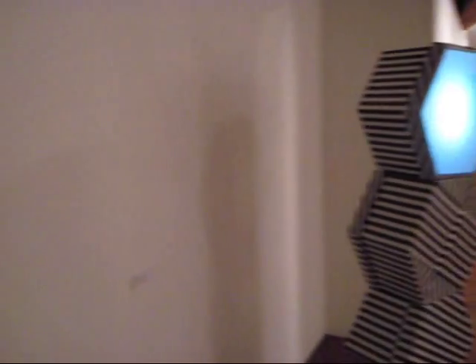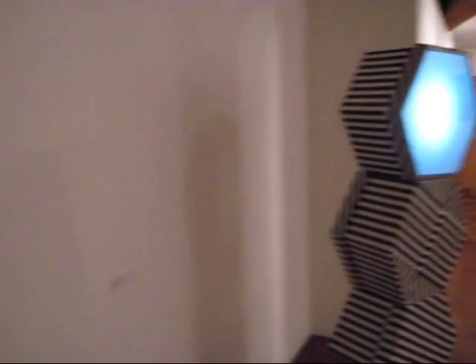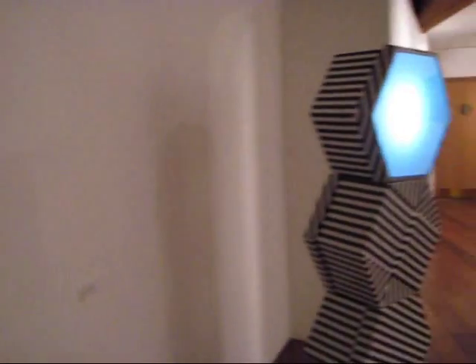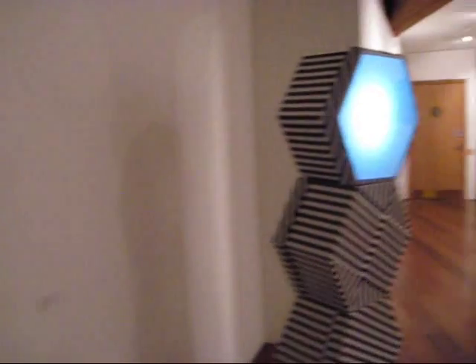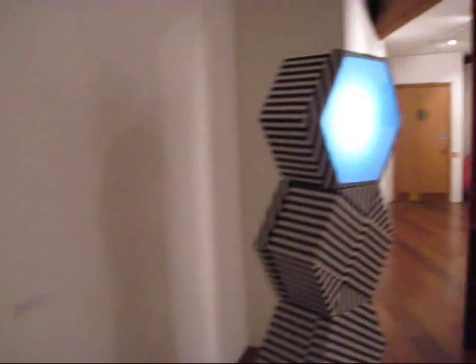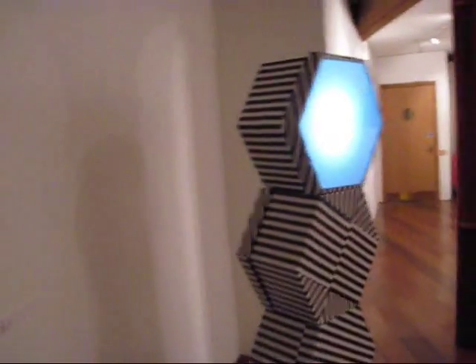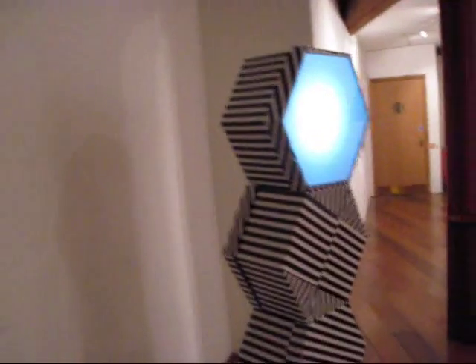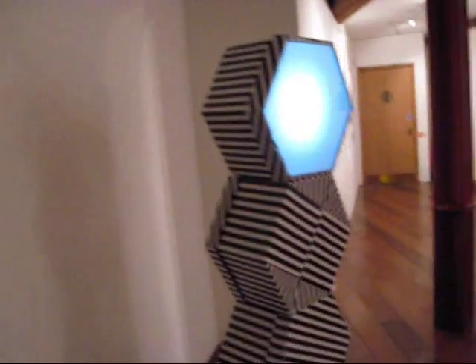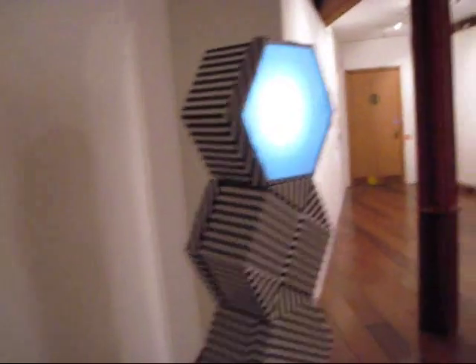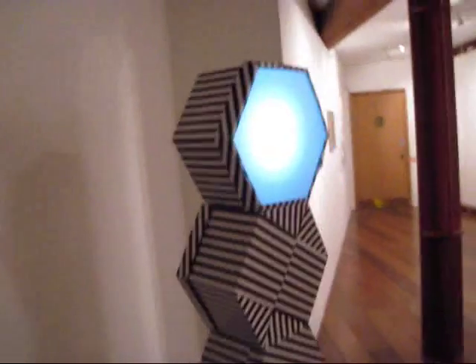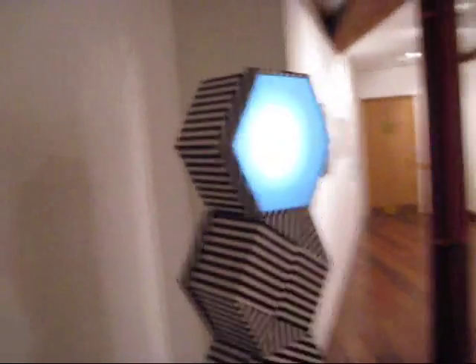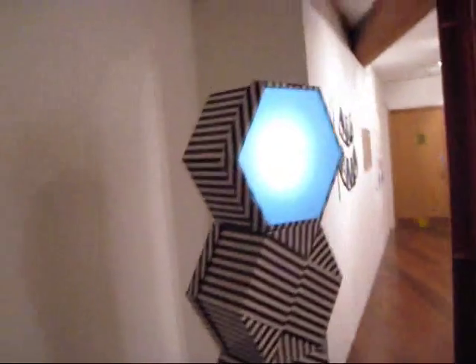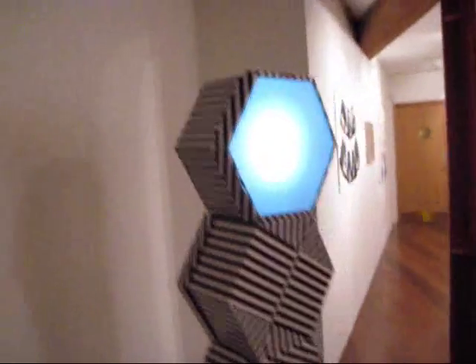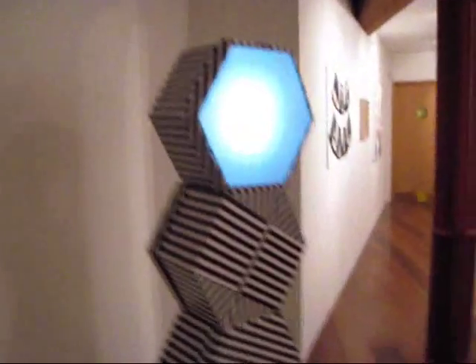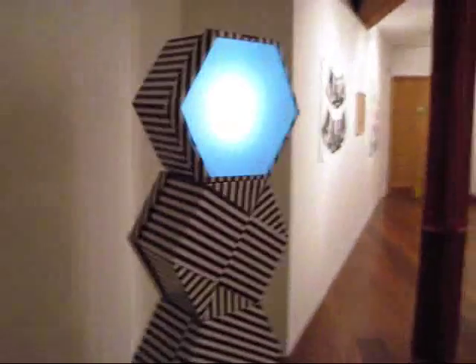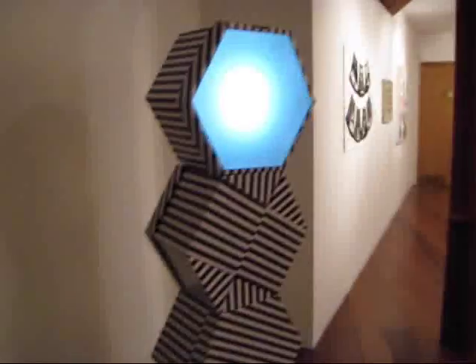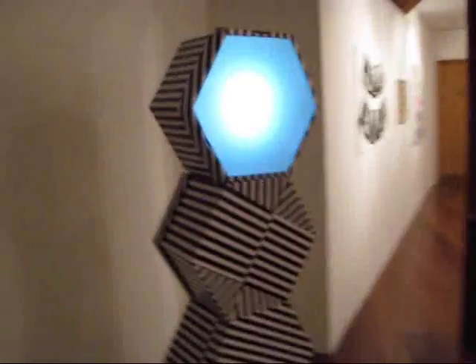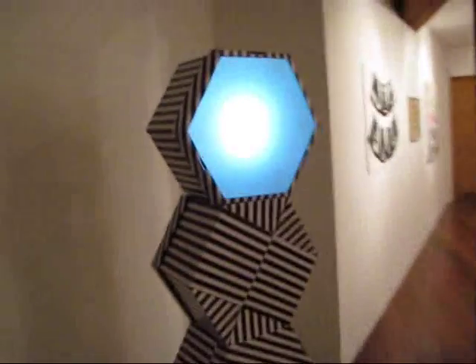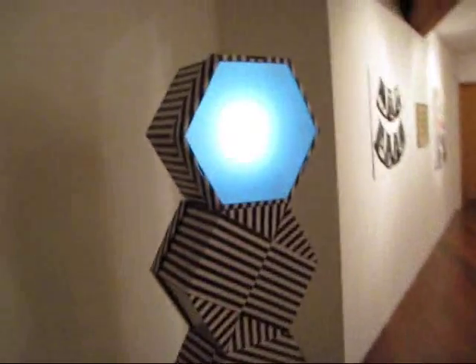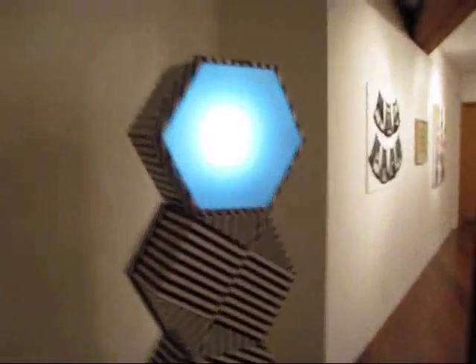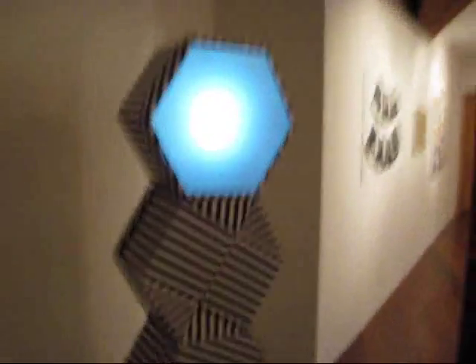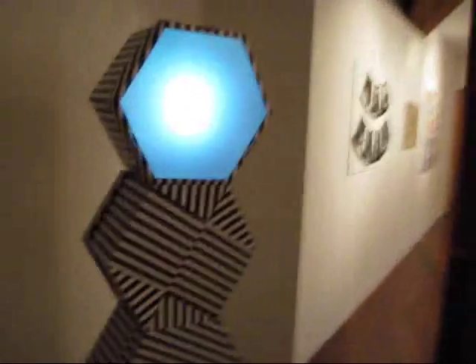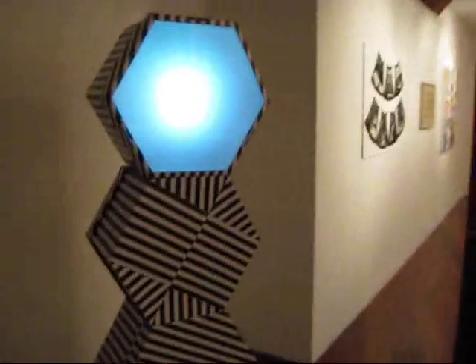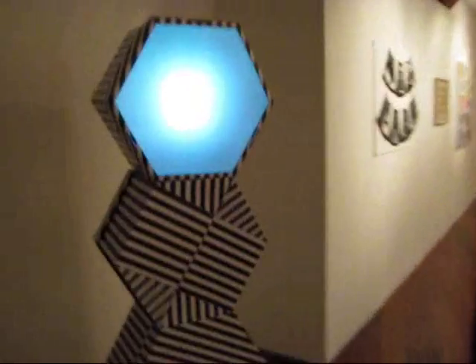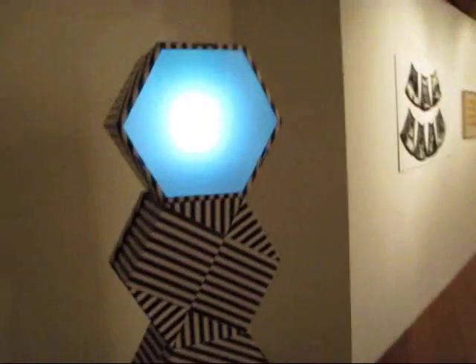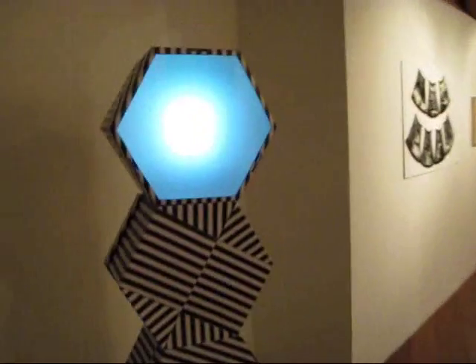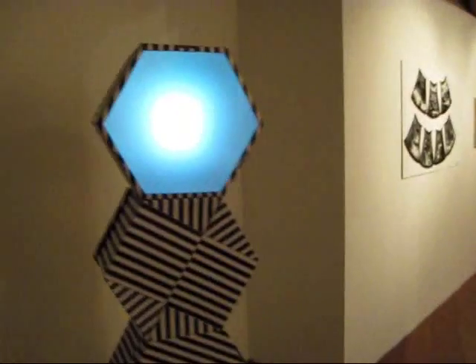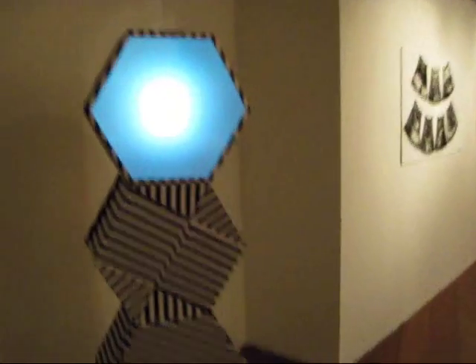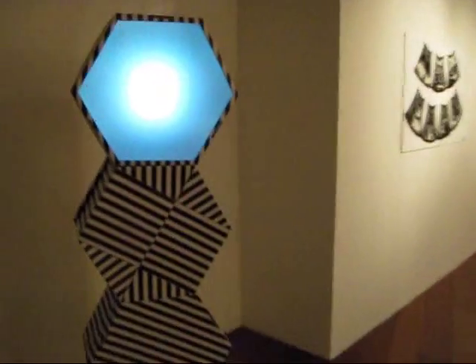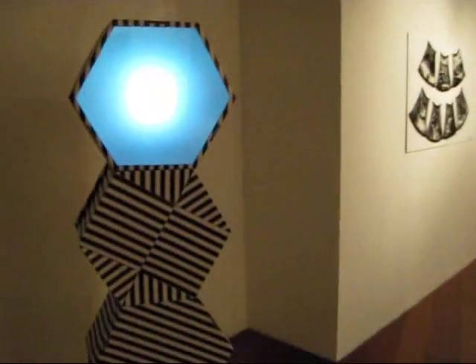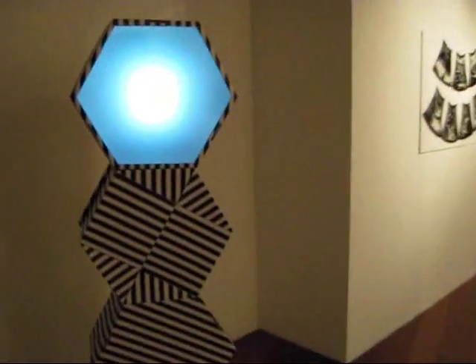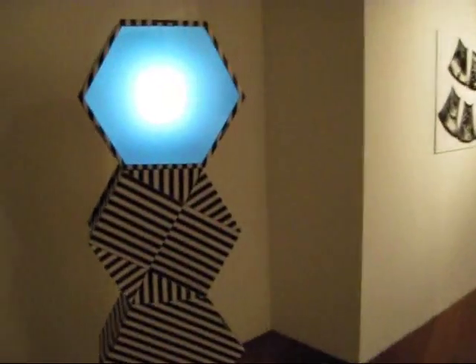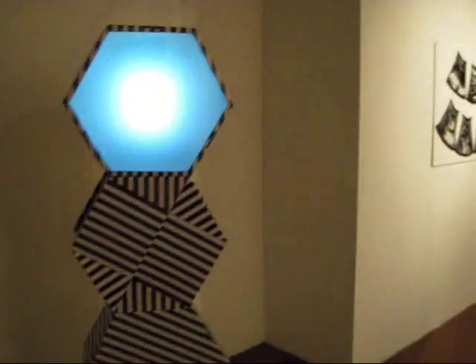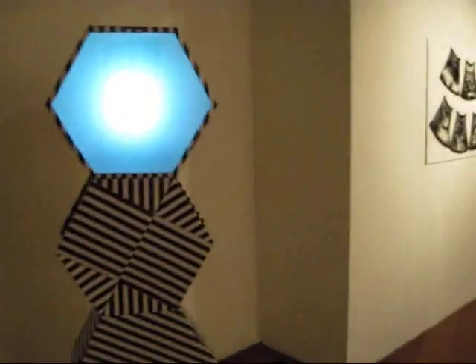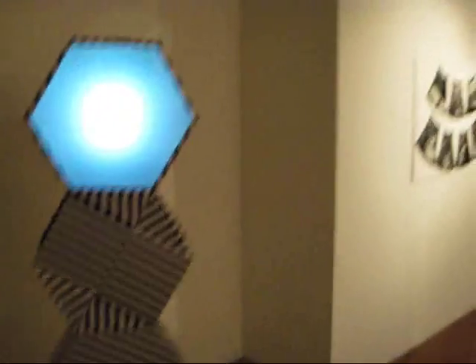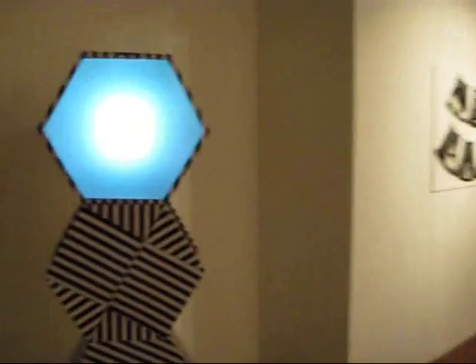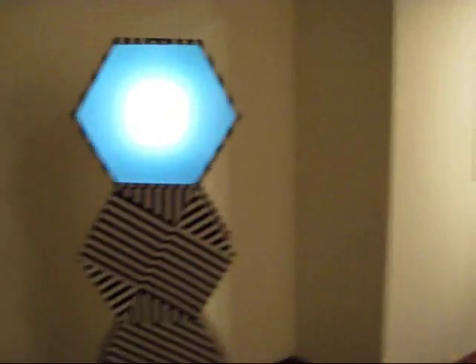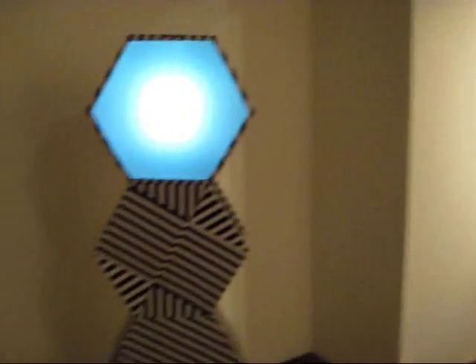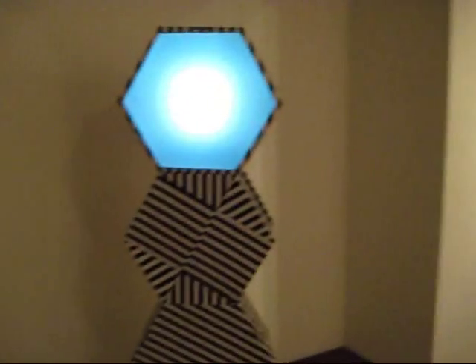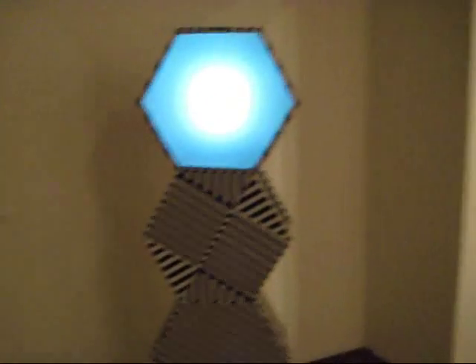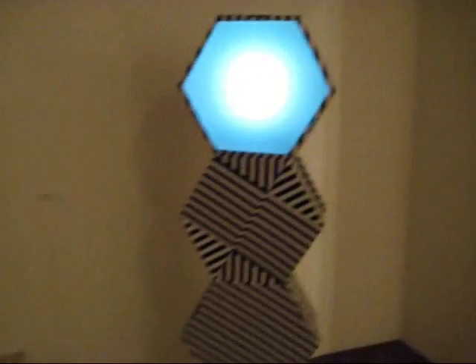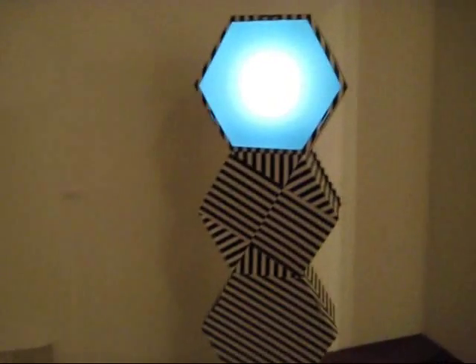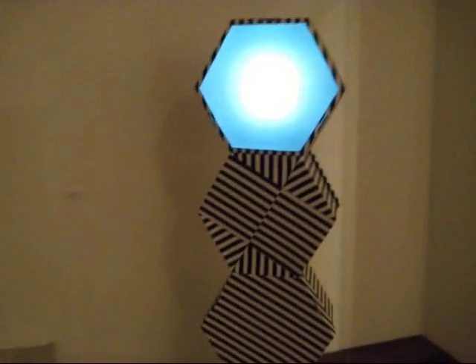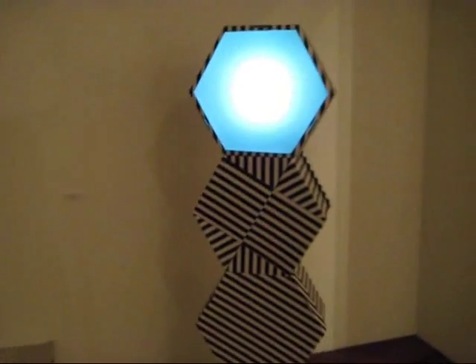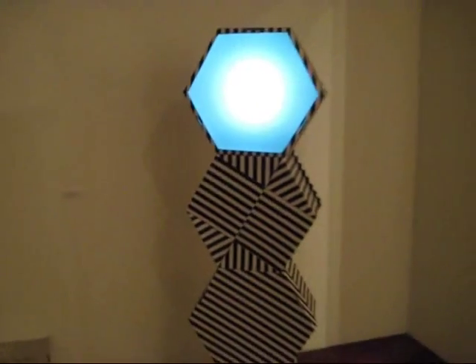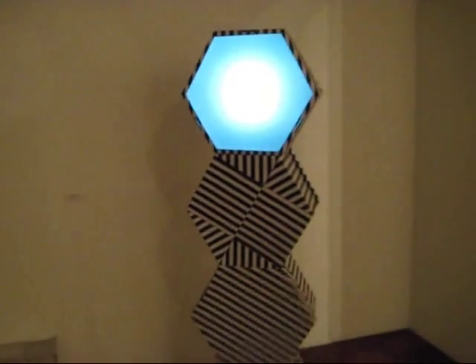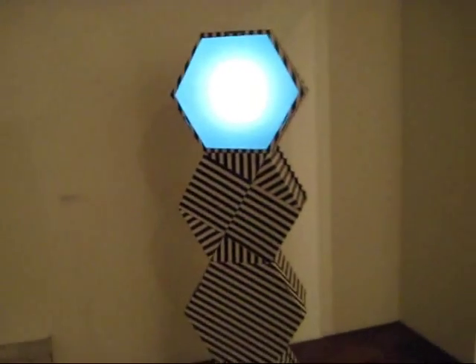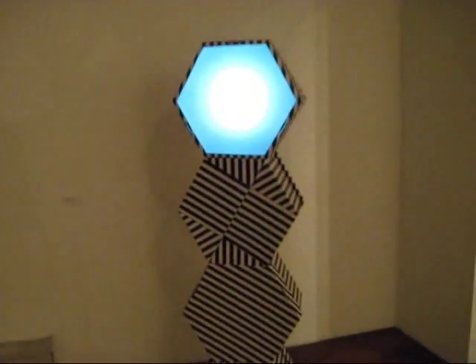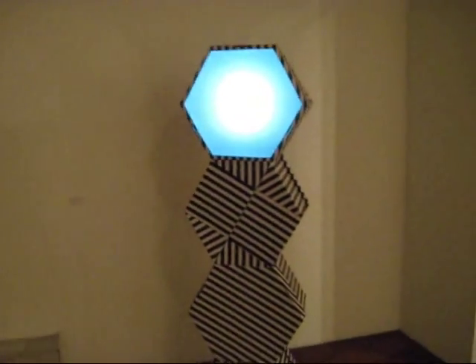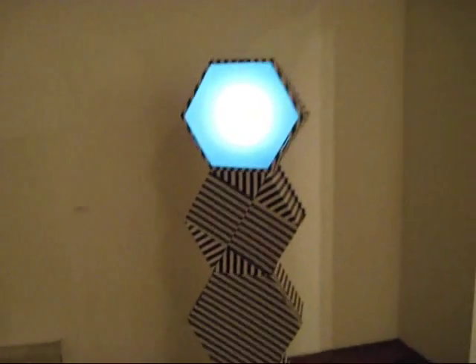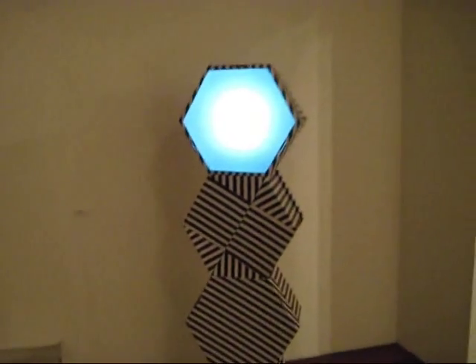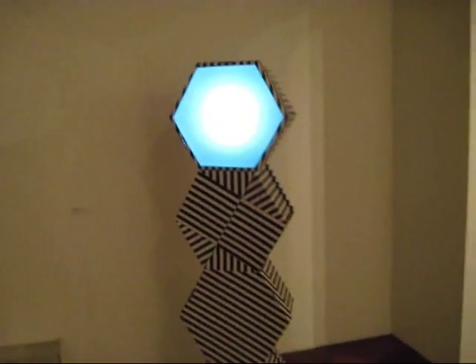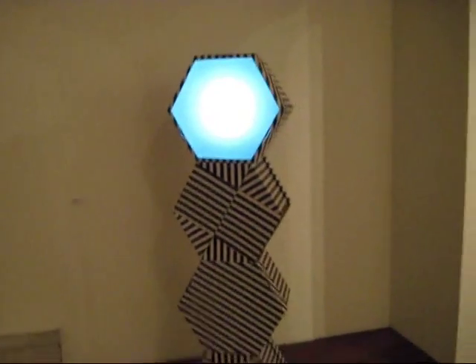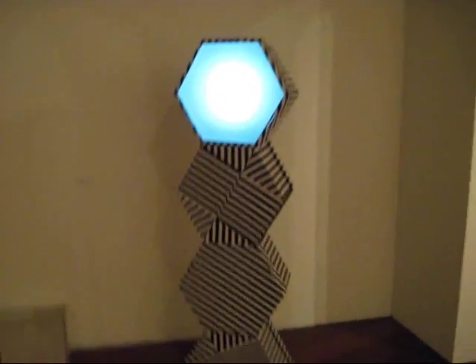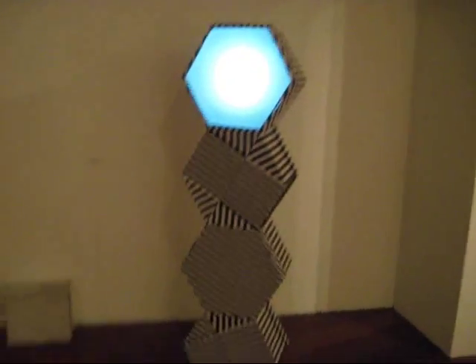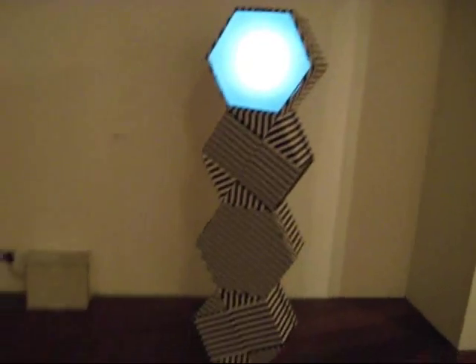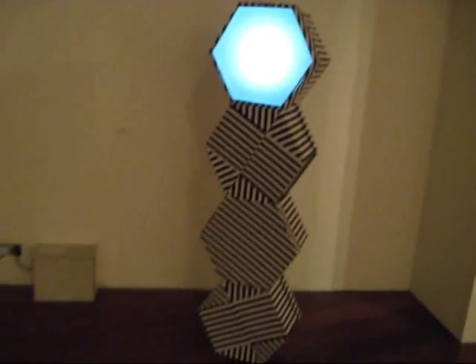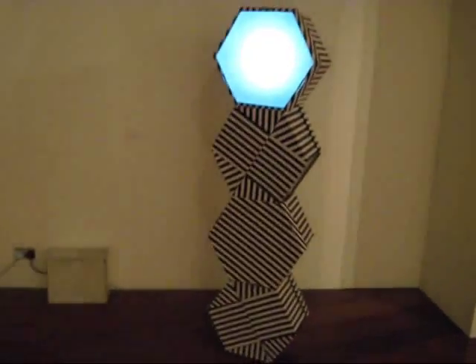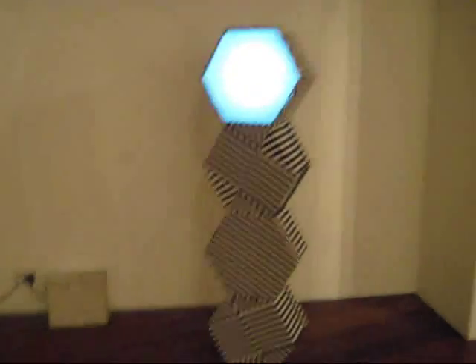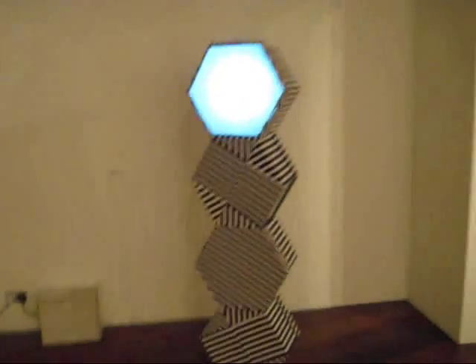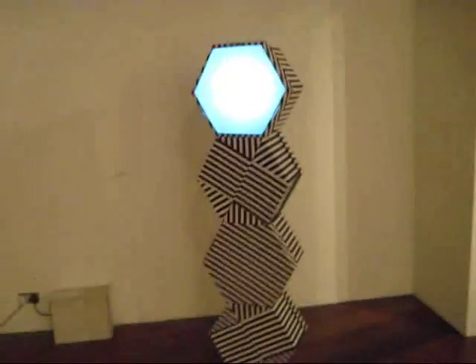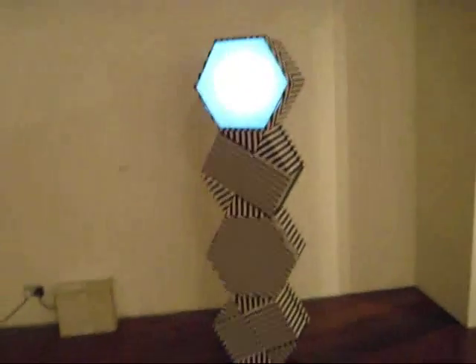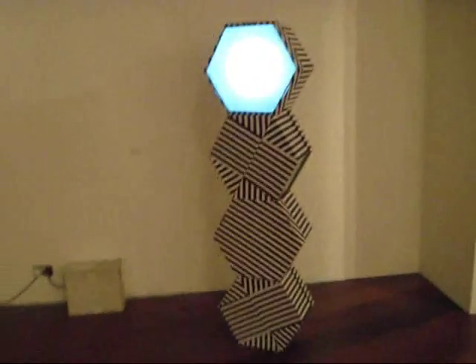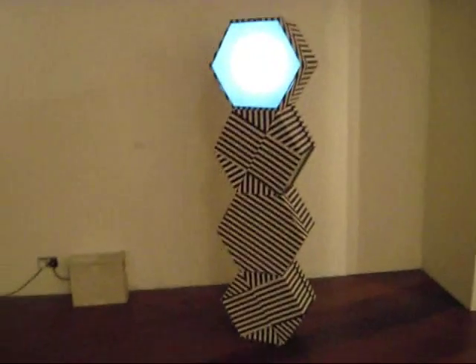And here is an innovative light shade made out of what looks like hat boxes.